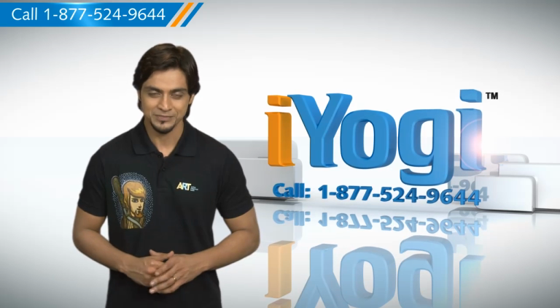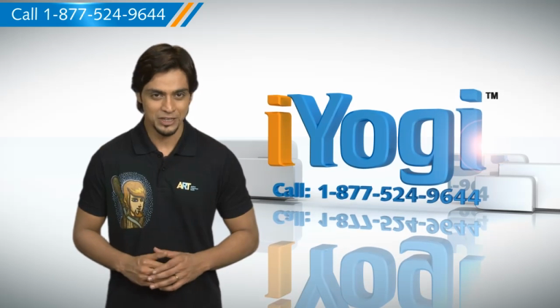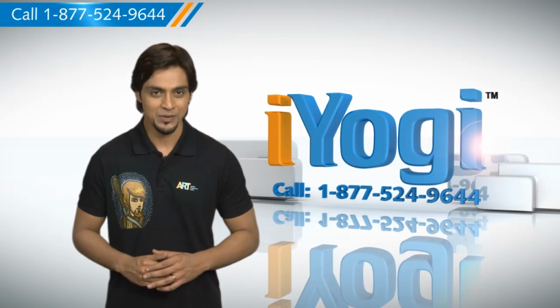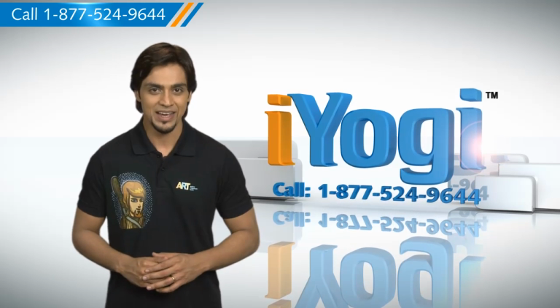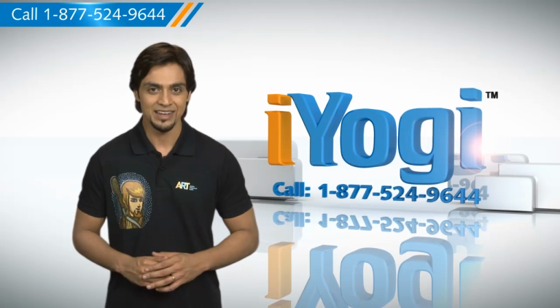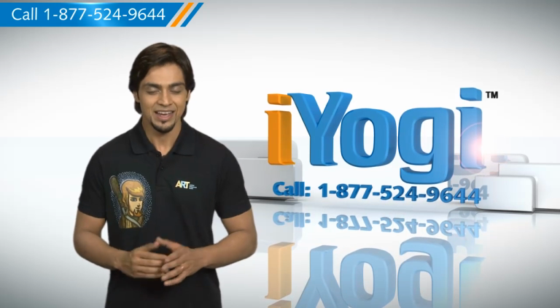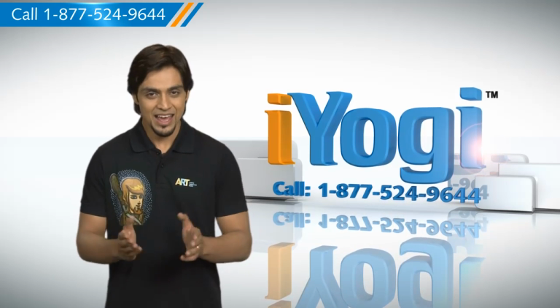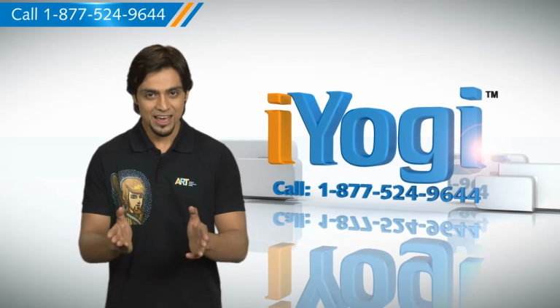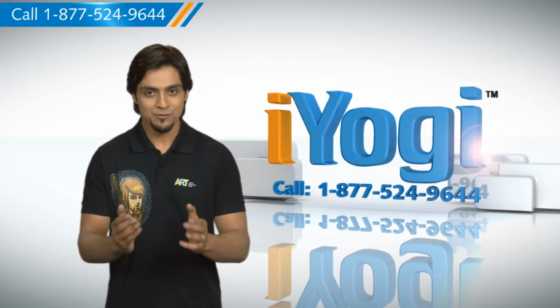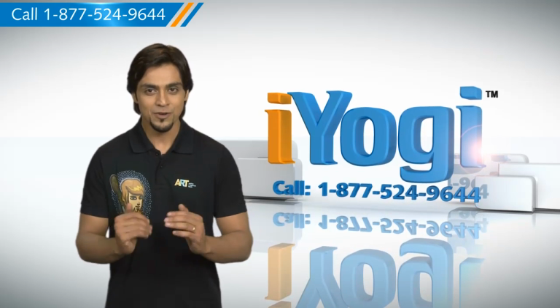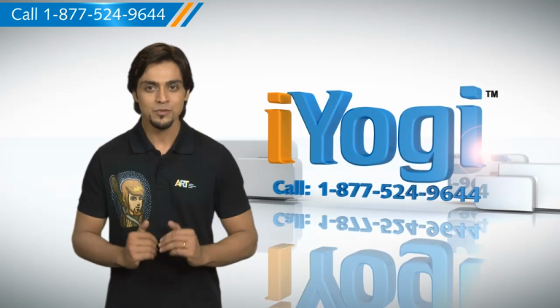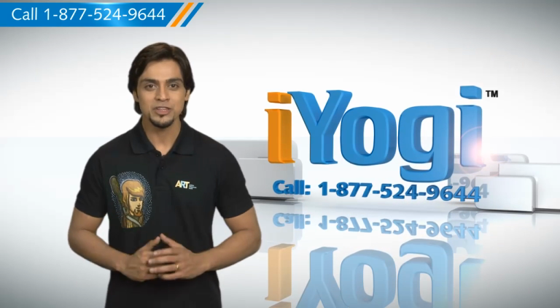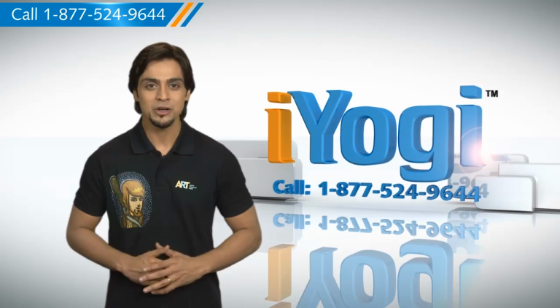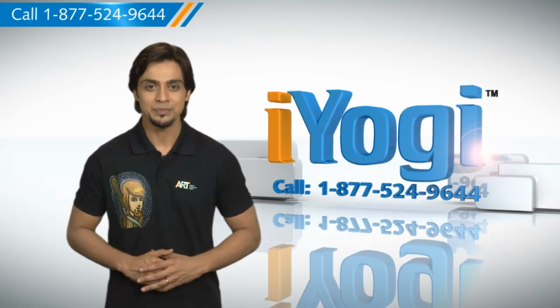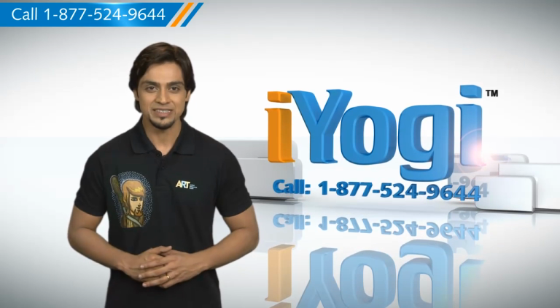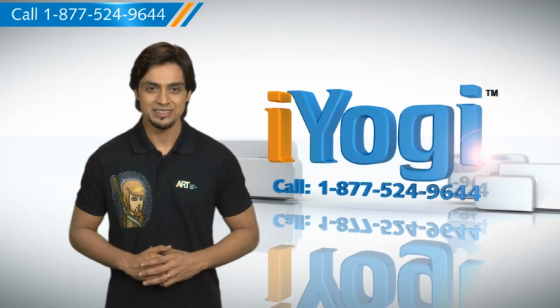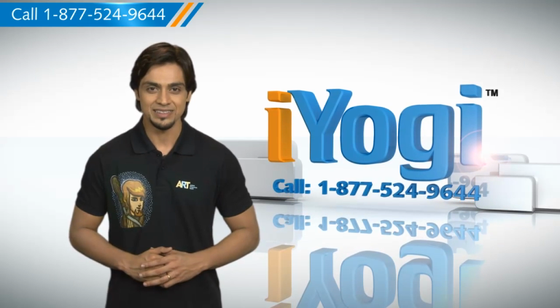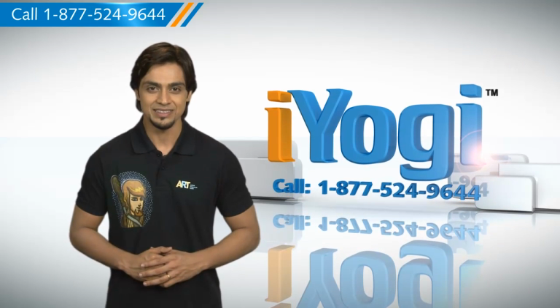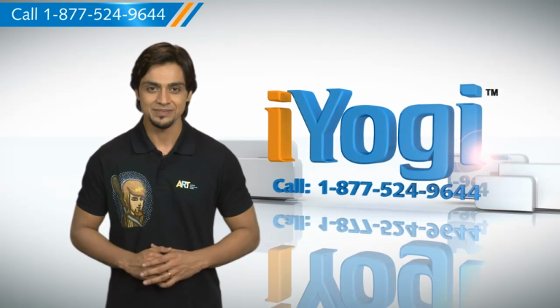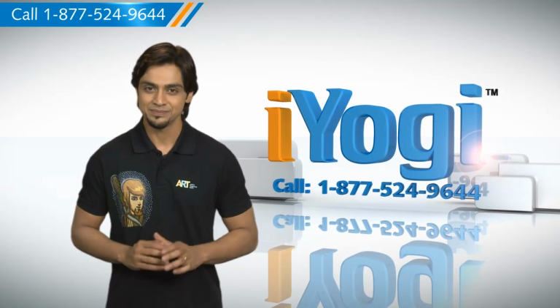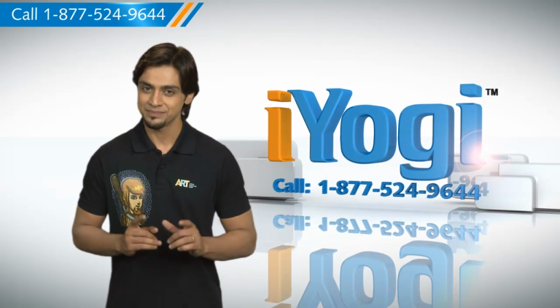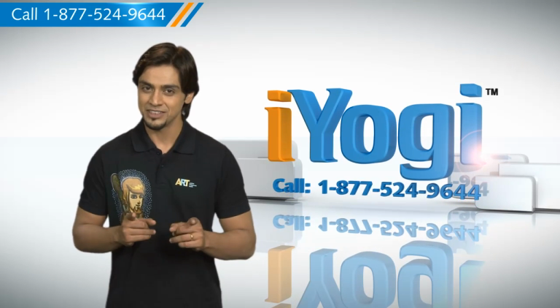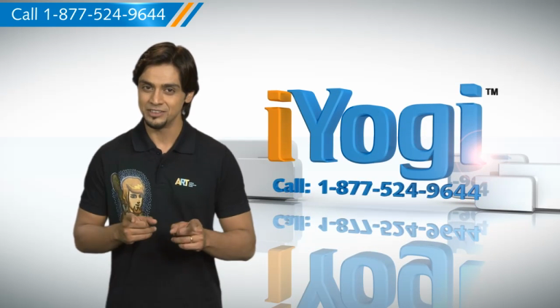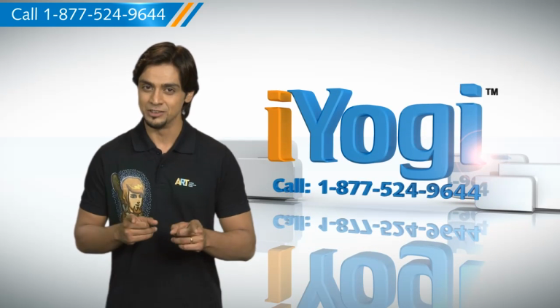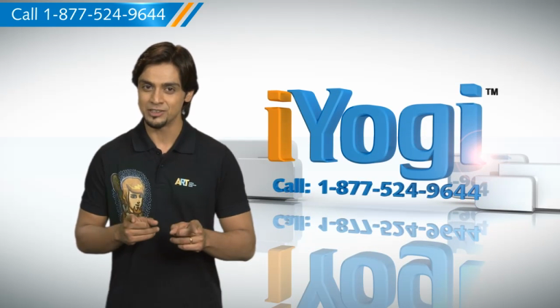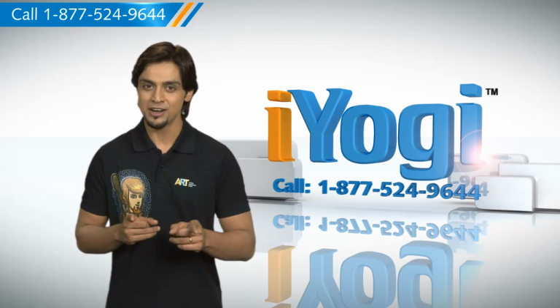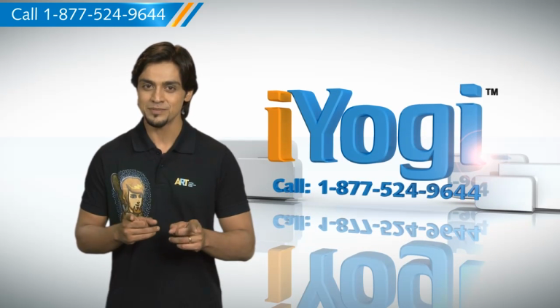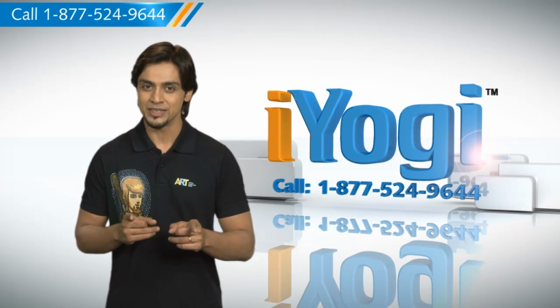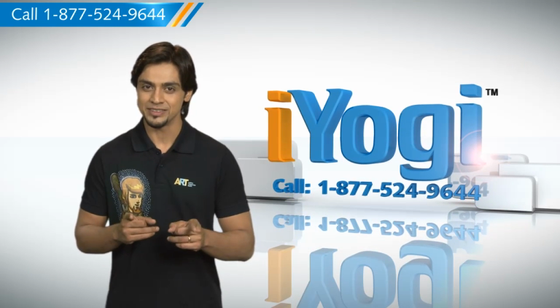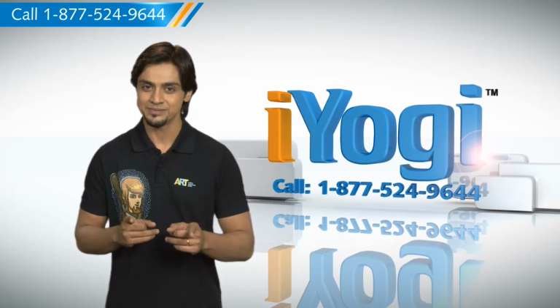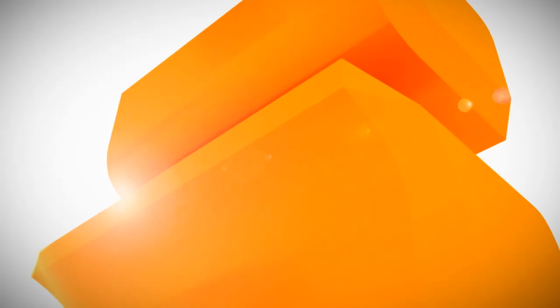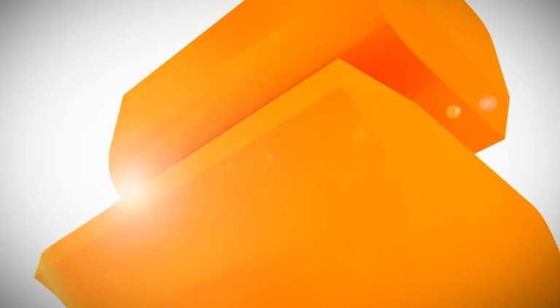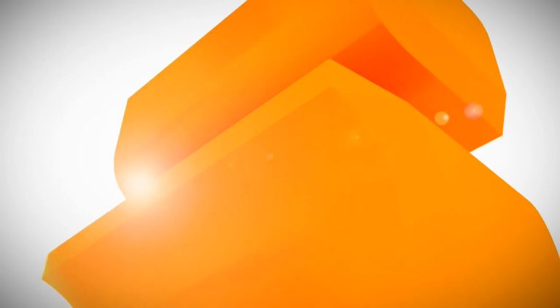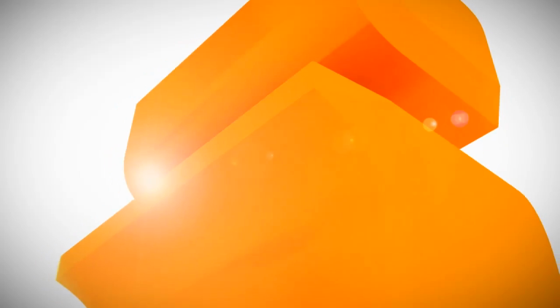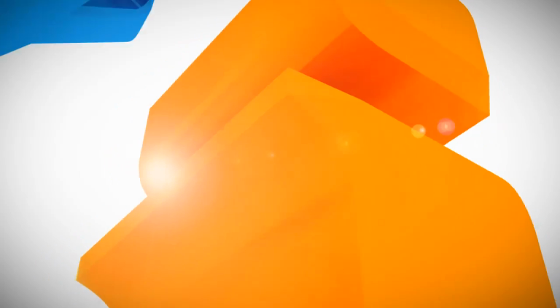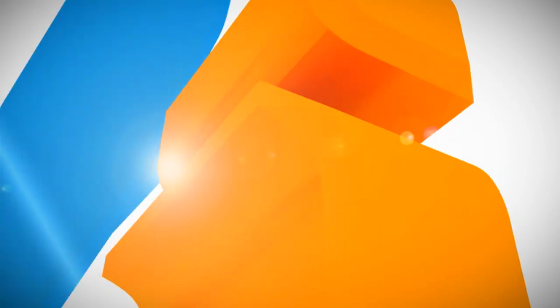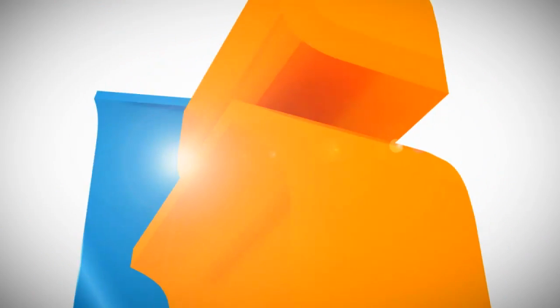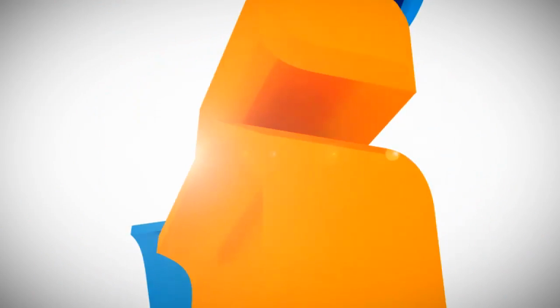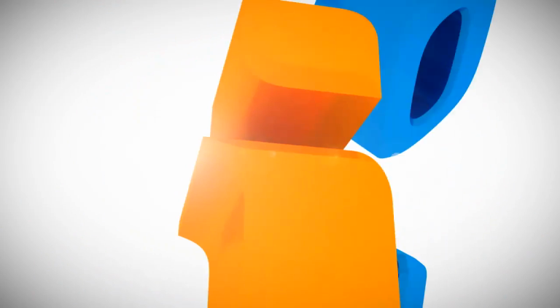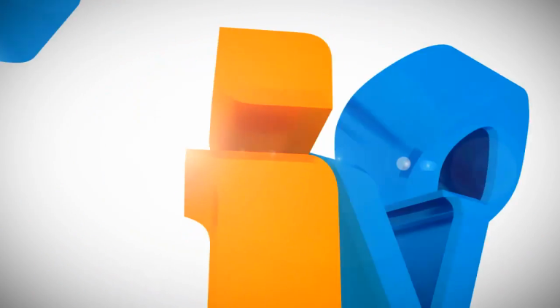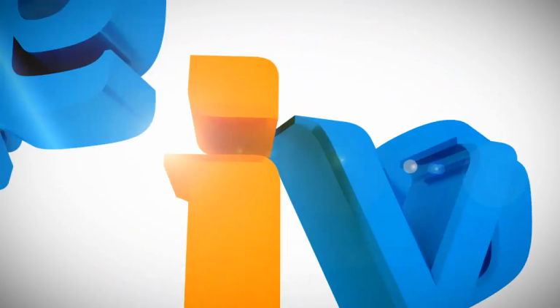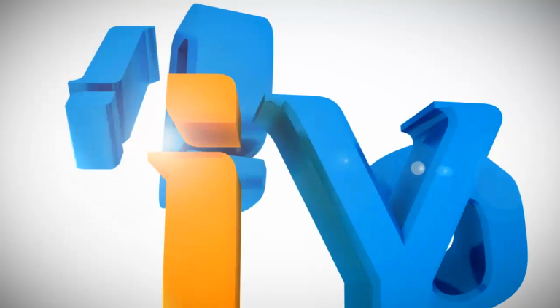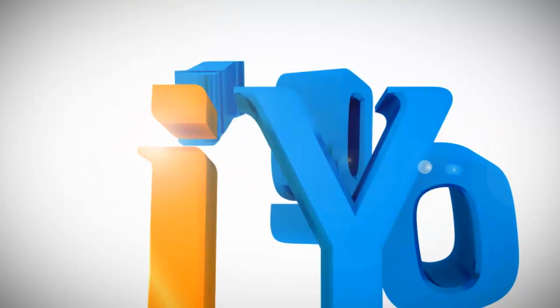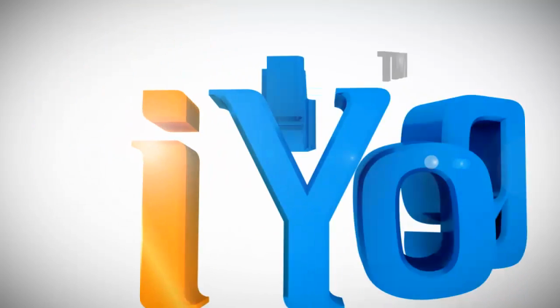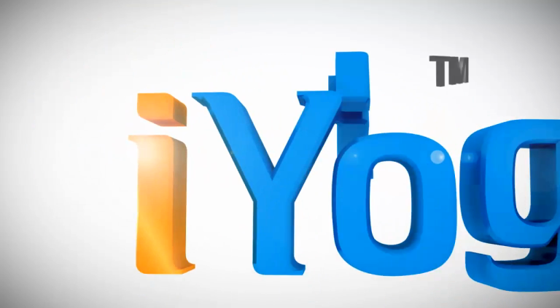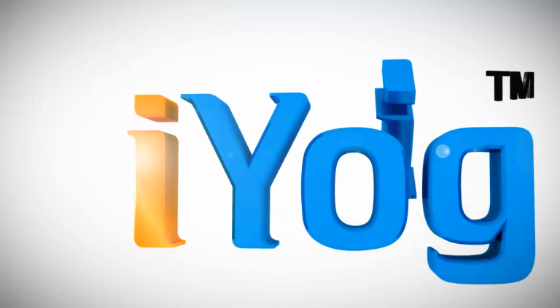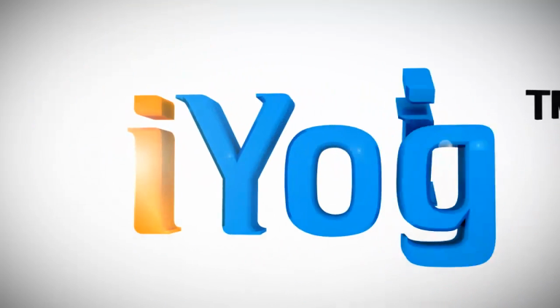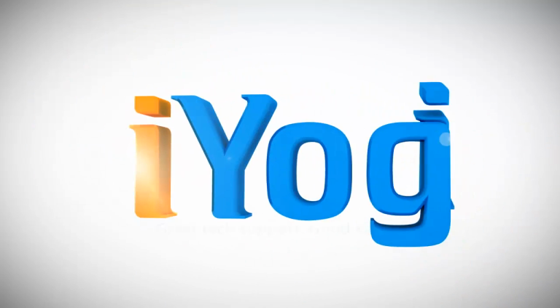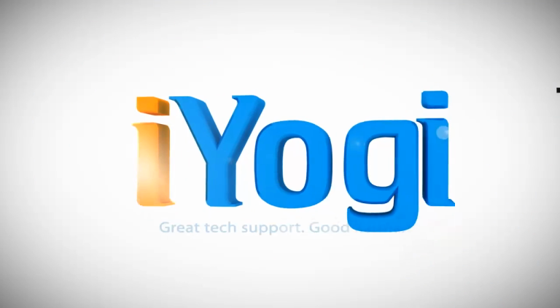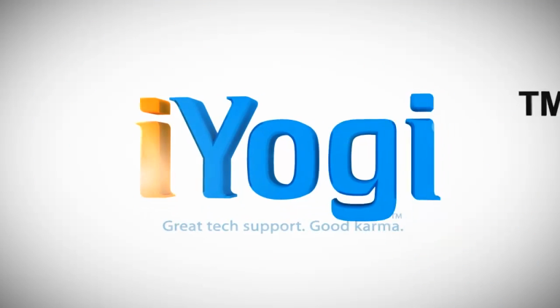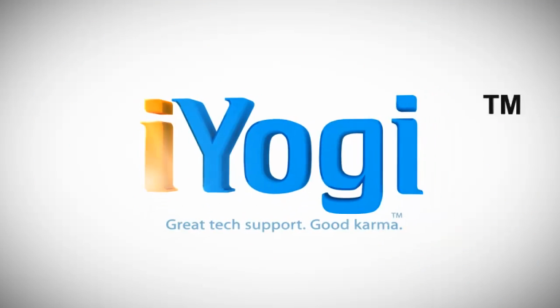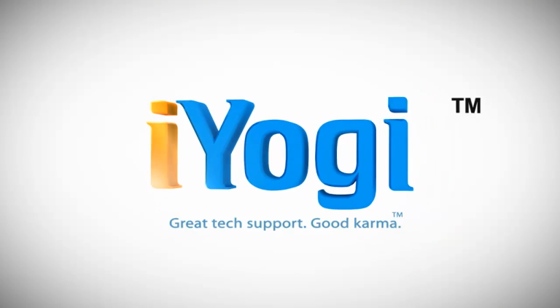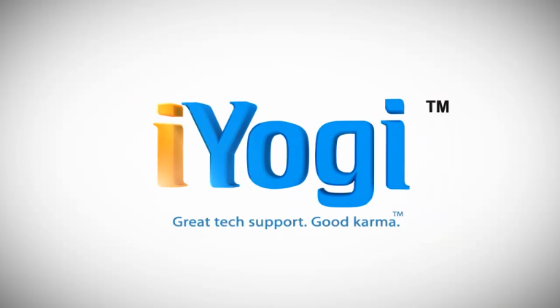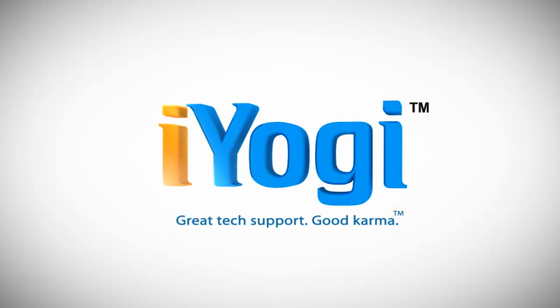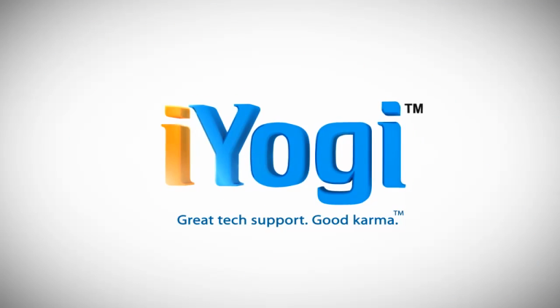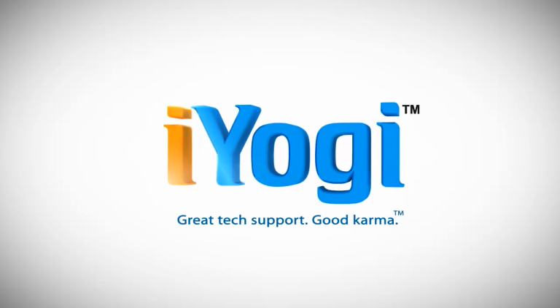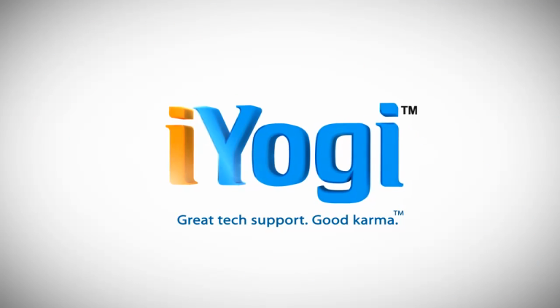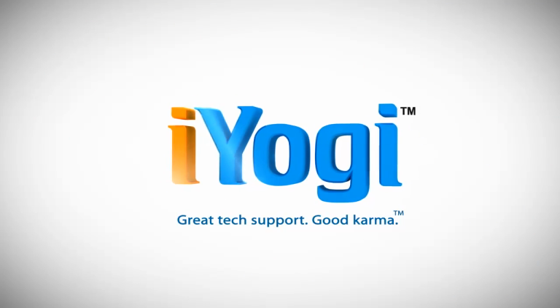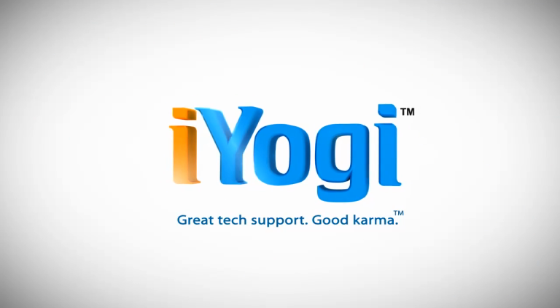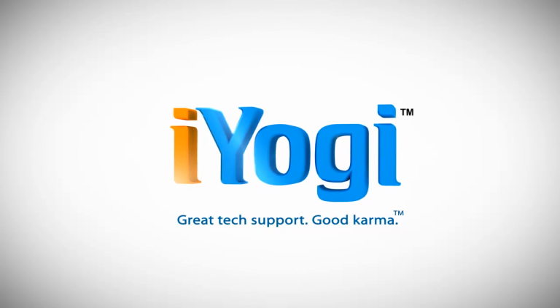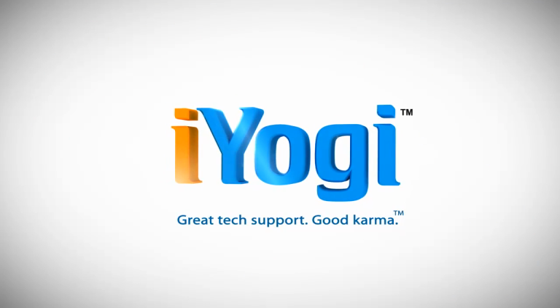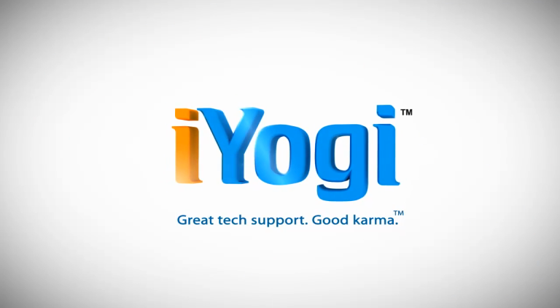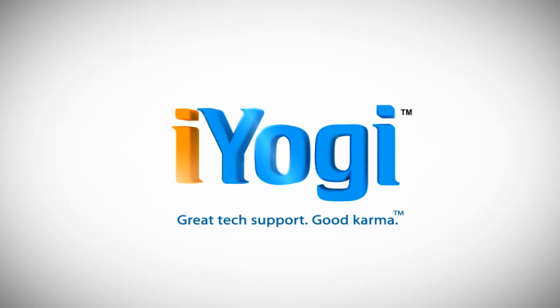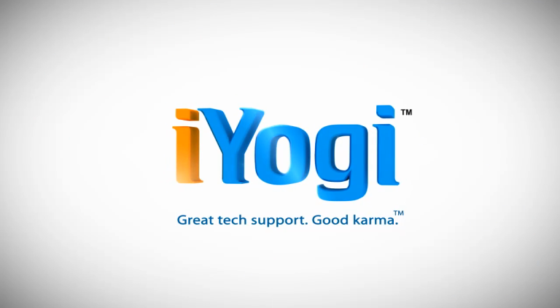Go ahead, have fun with your PC. Good Karma. Thank you.